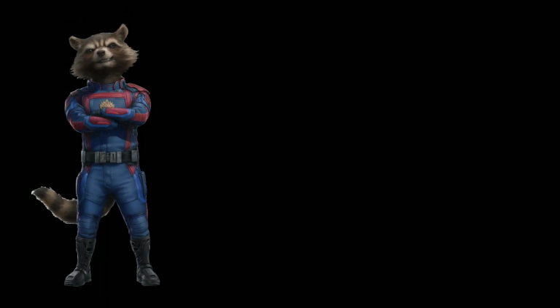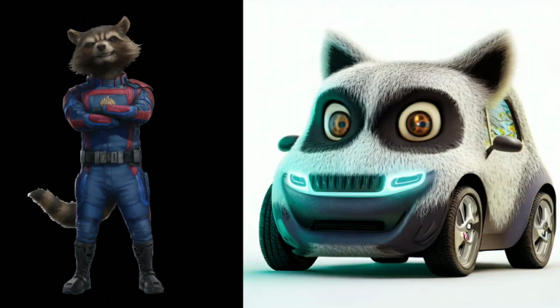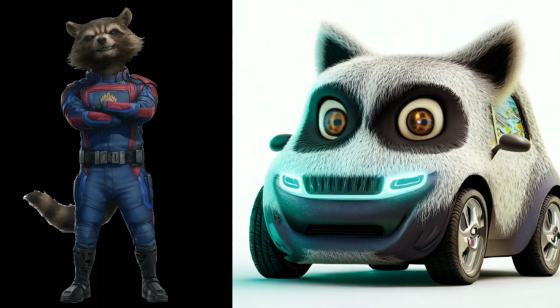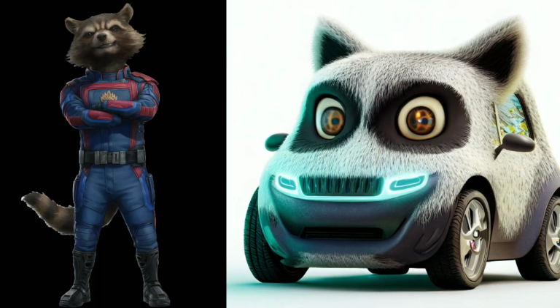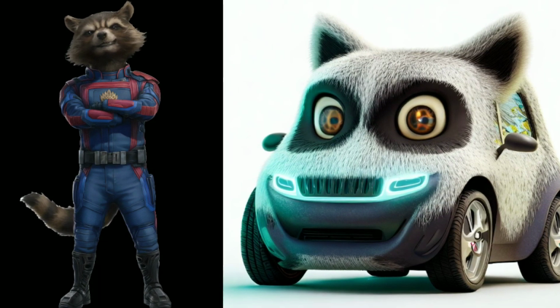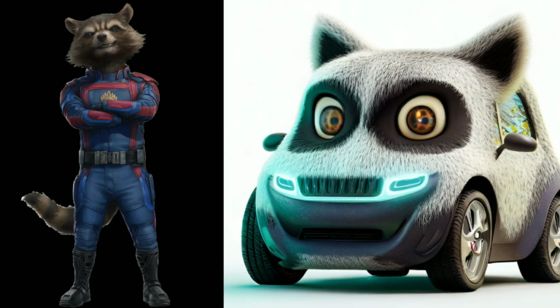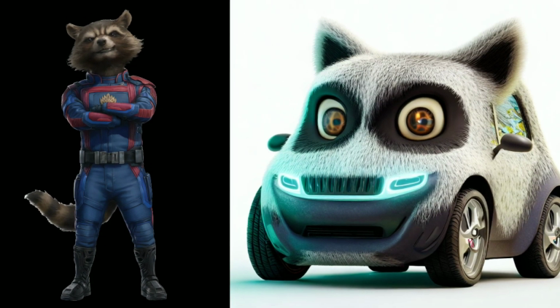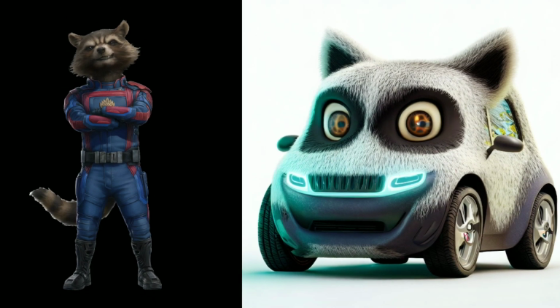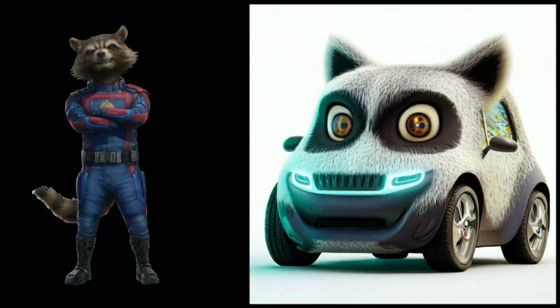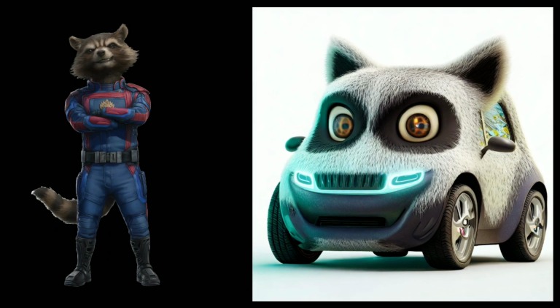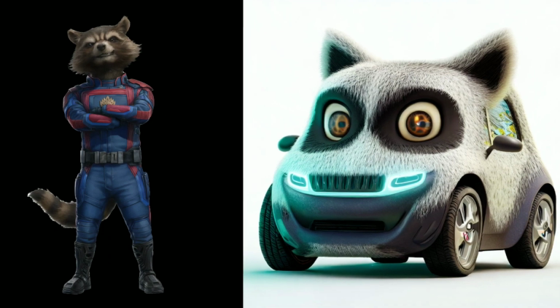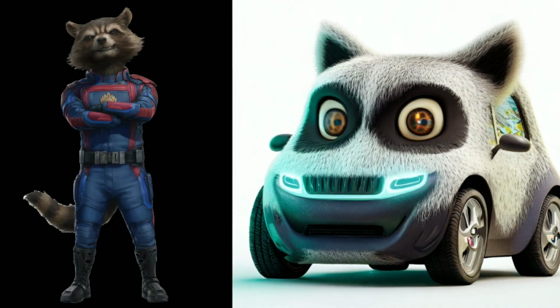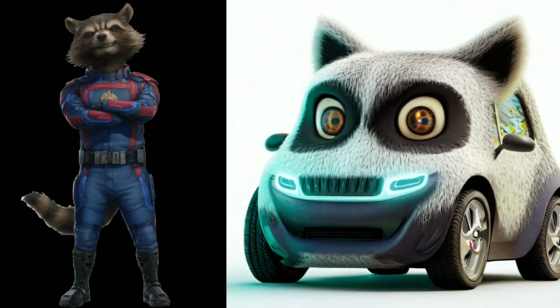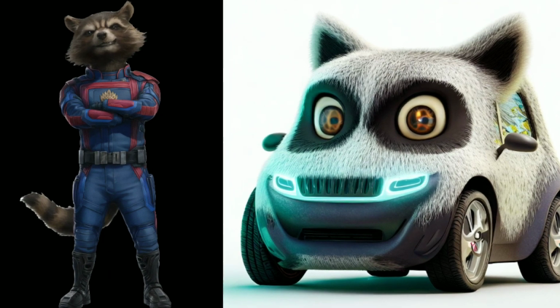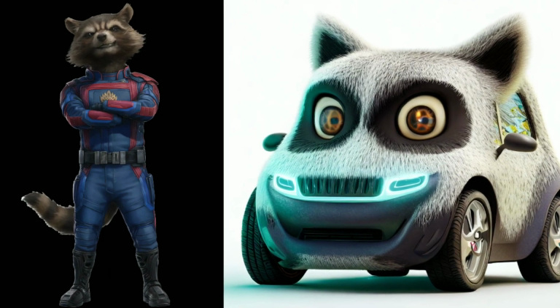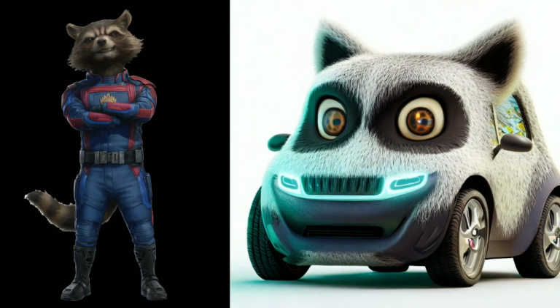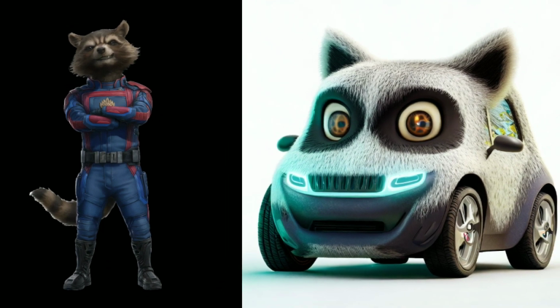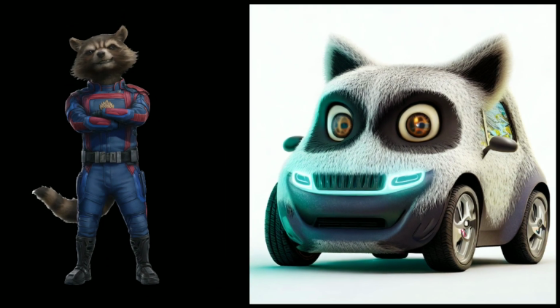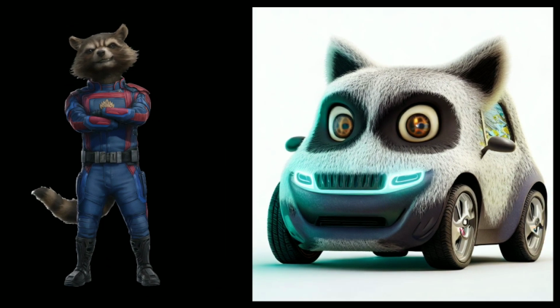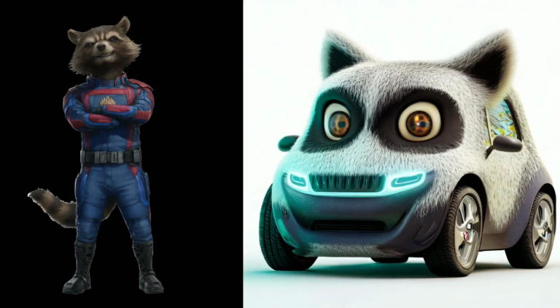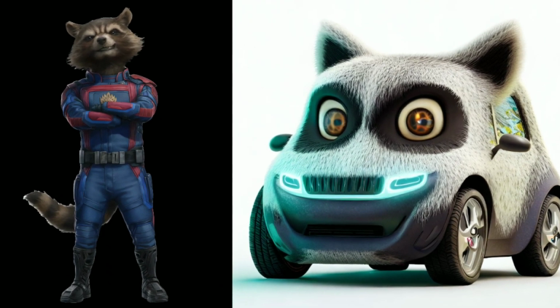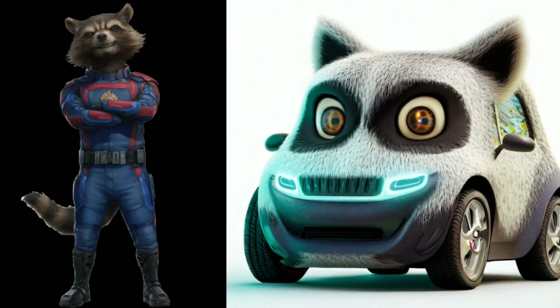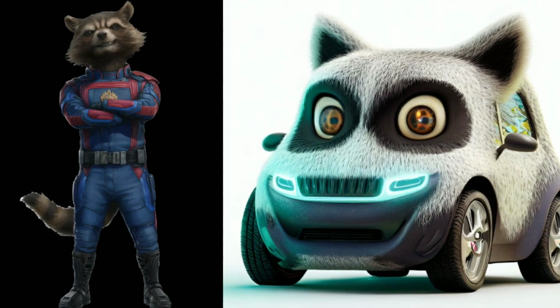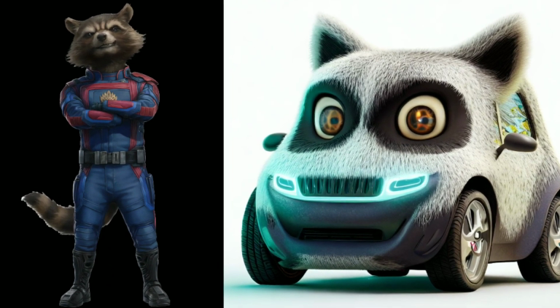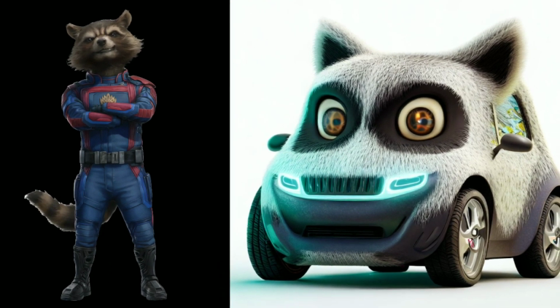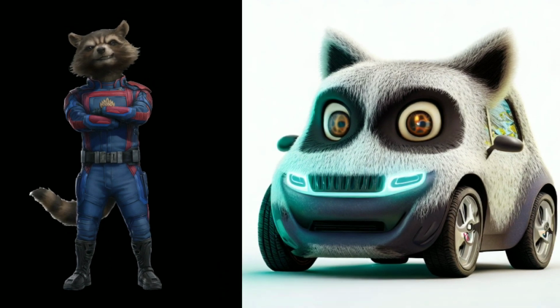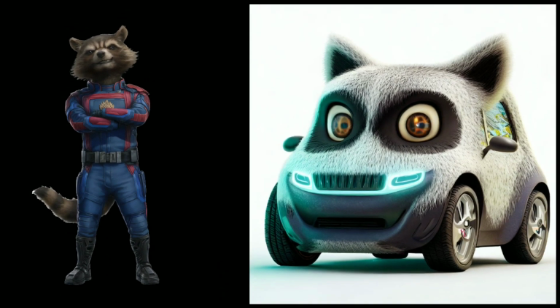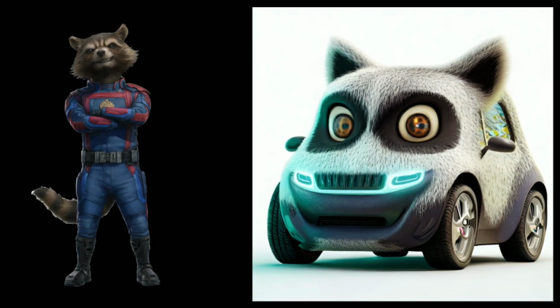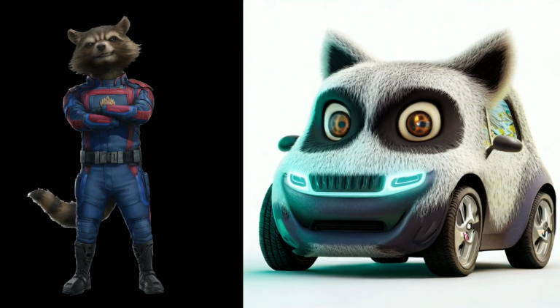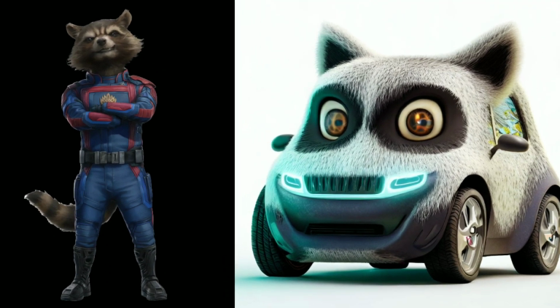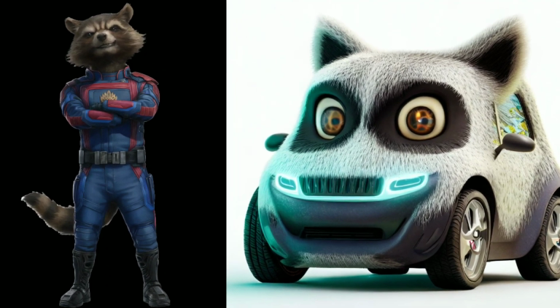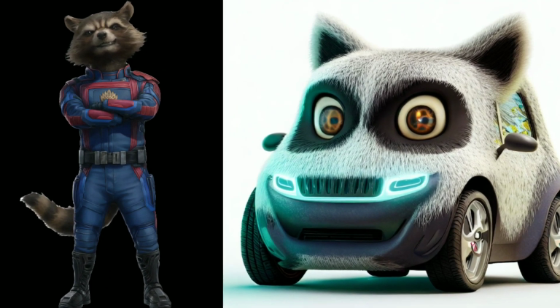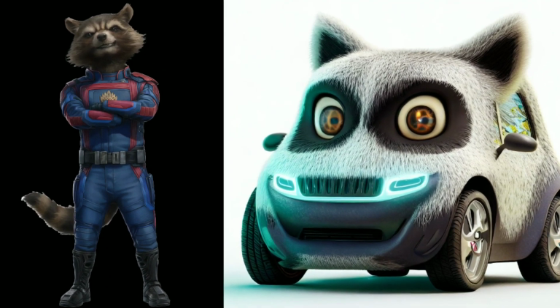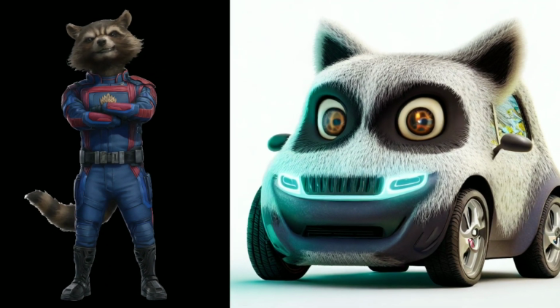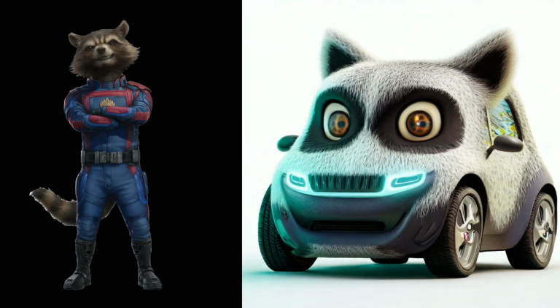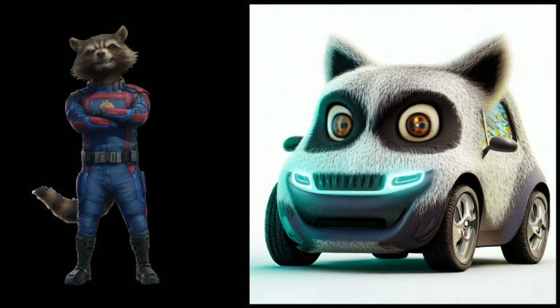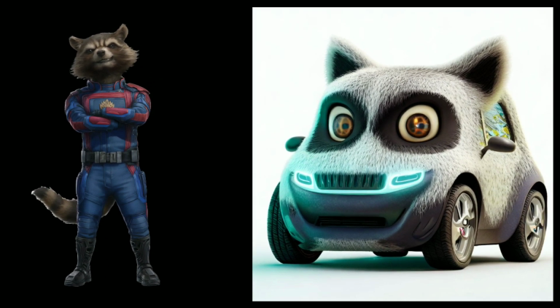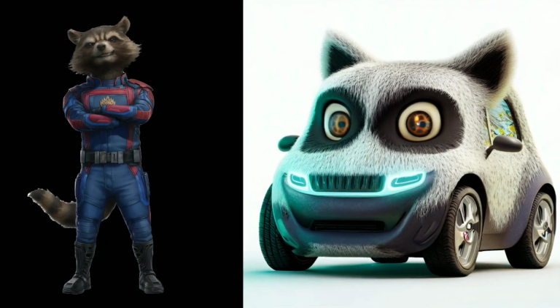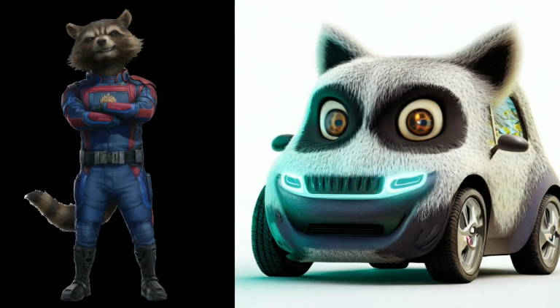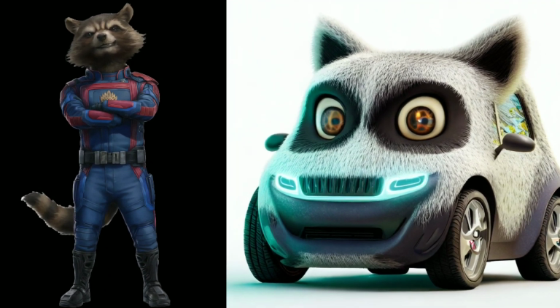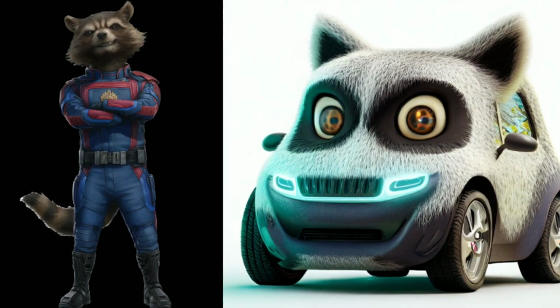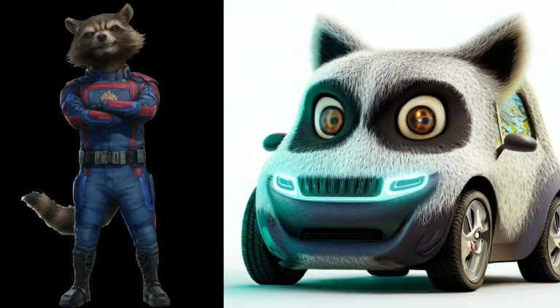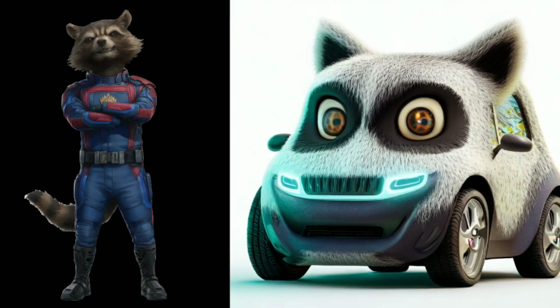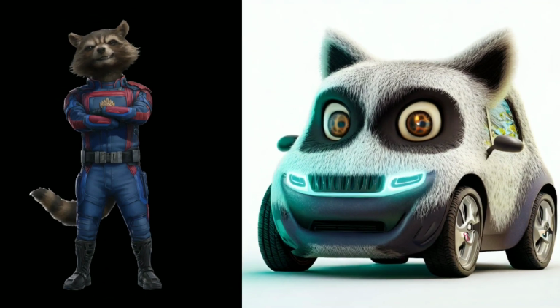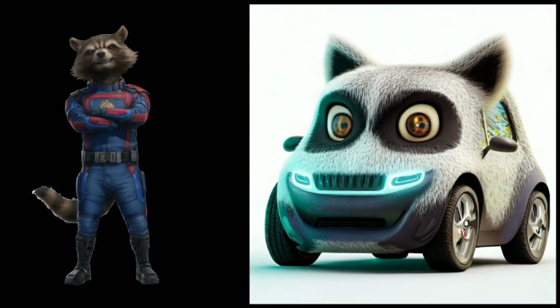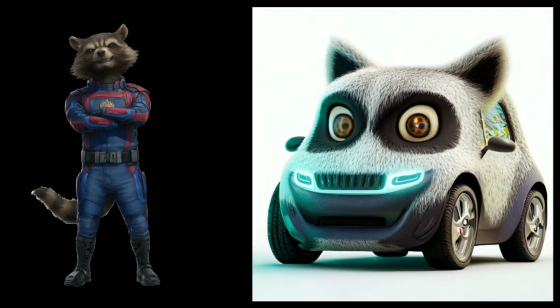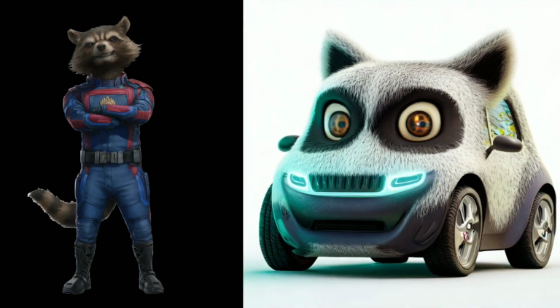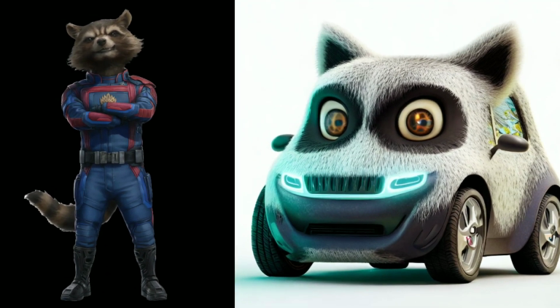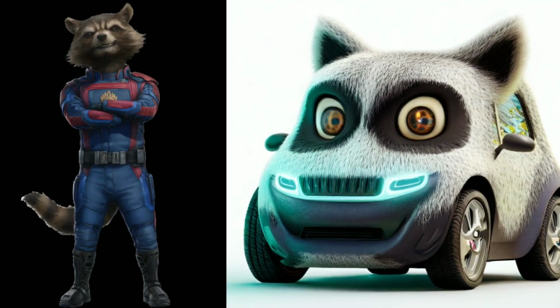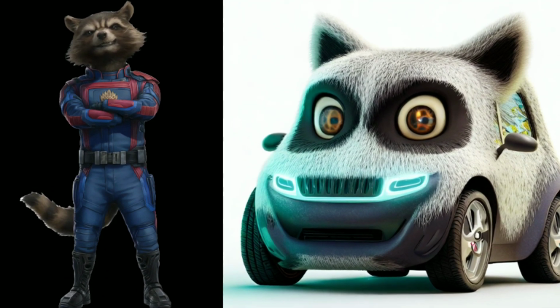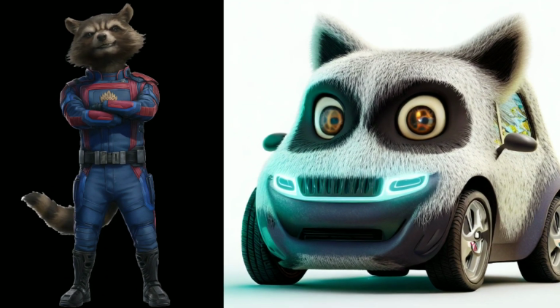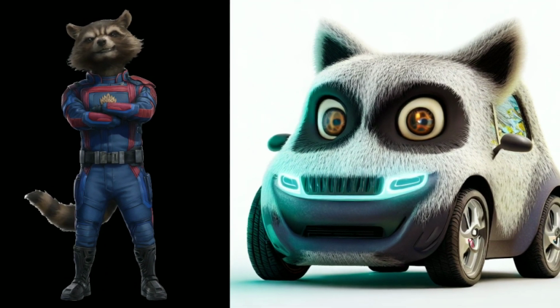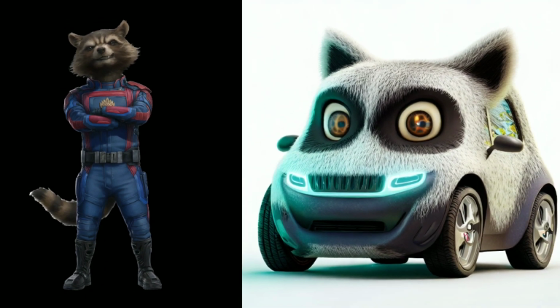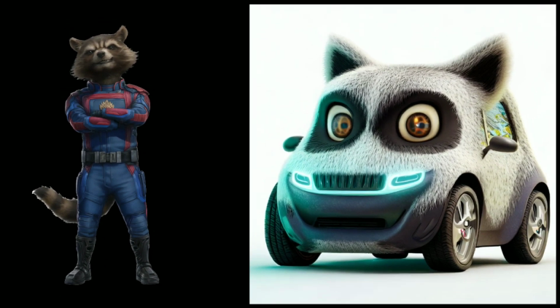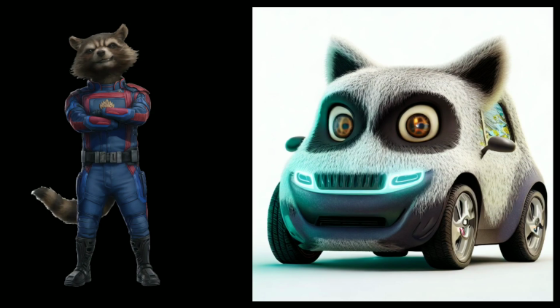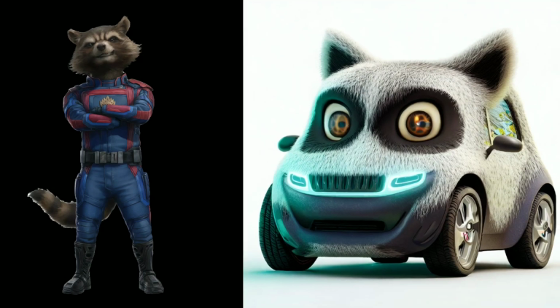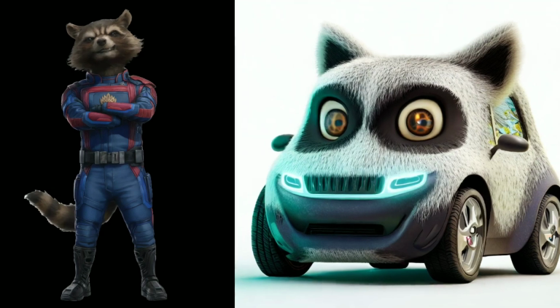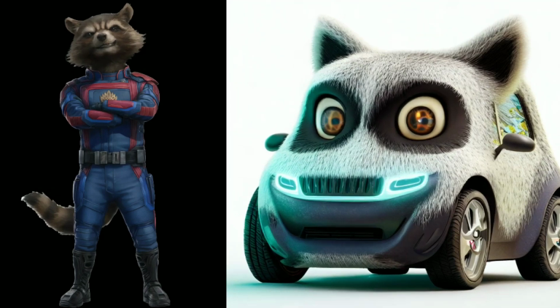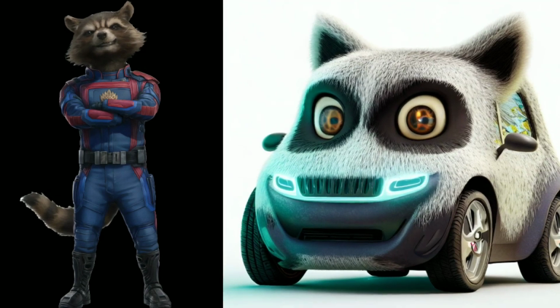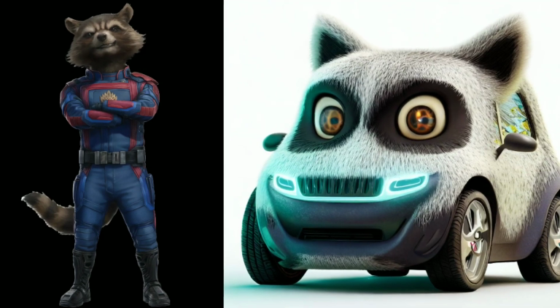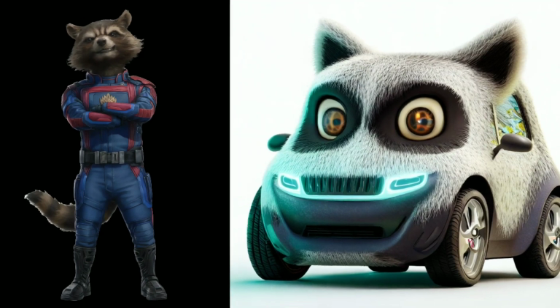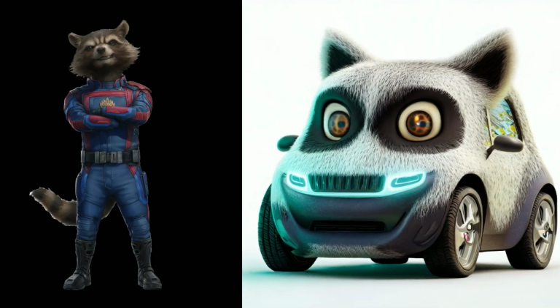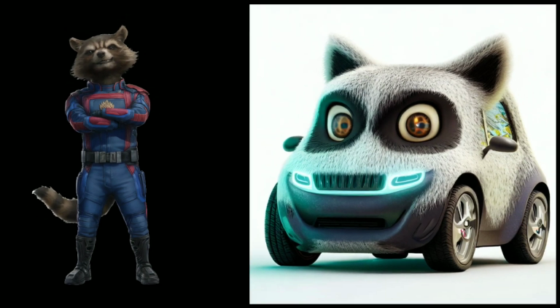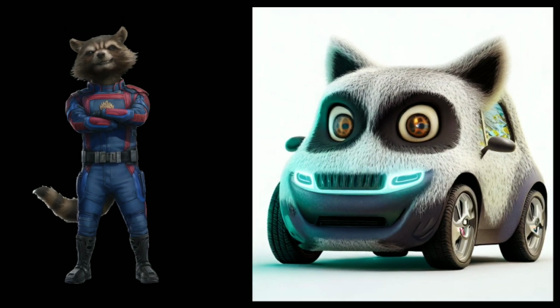For a touch of whimsy, we have the Raccoon themed car. Playful and cunning, this vehicle captures the spirit of these clever creatures.